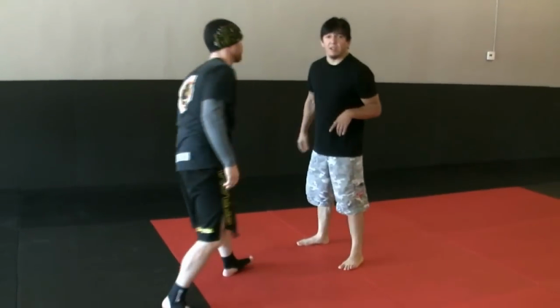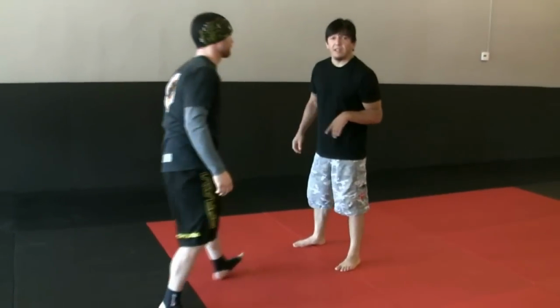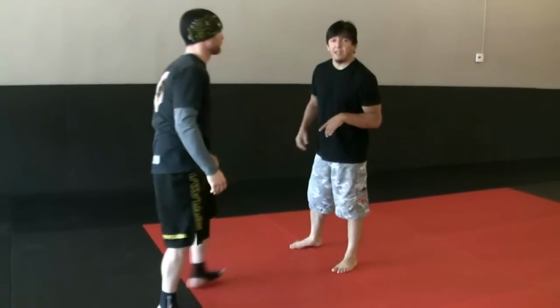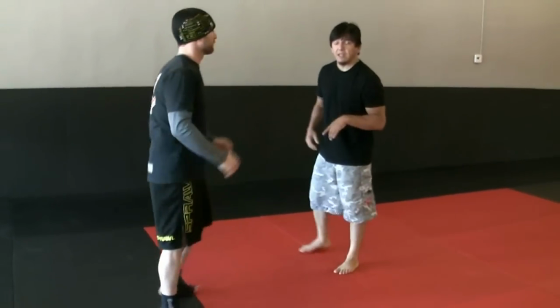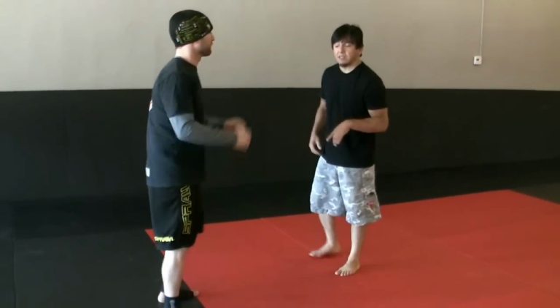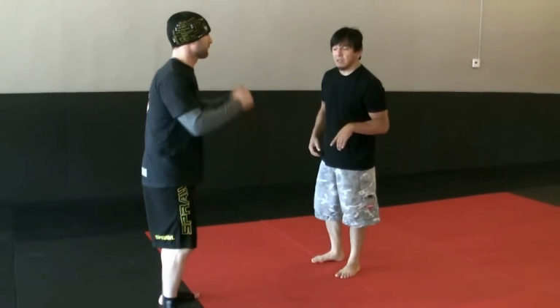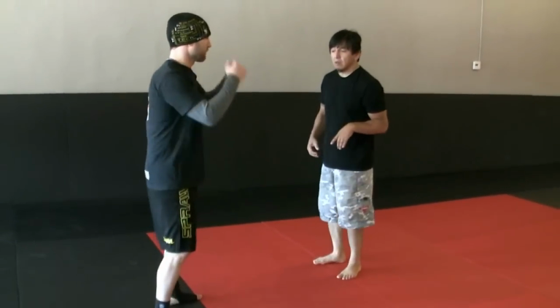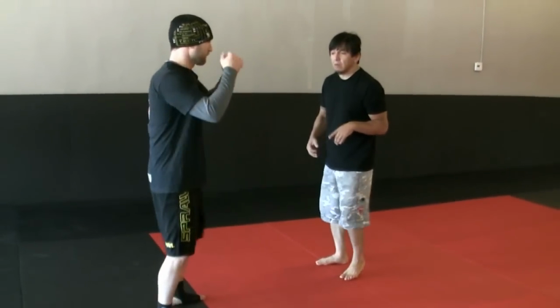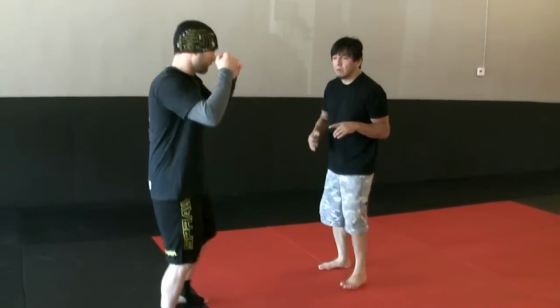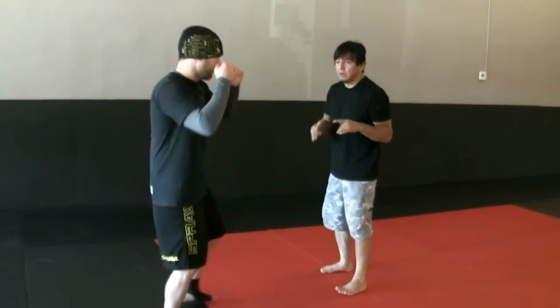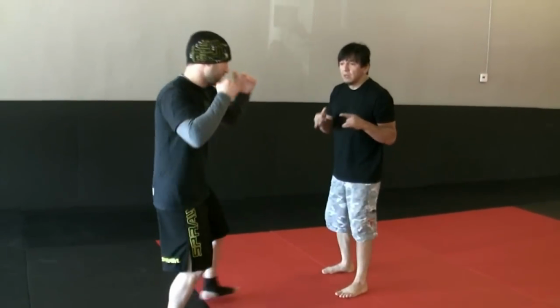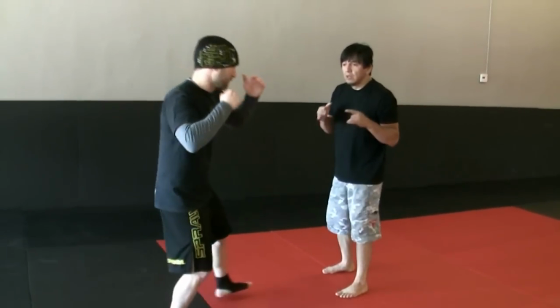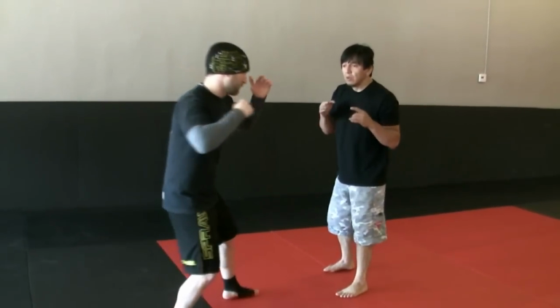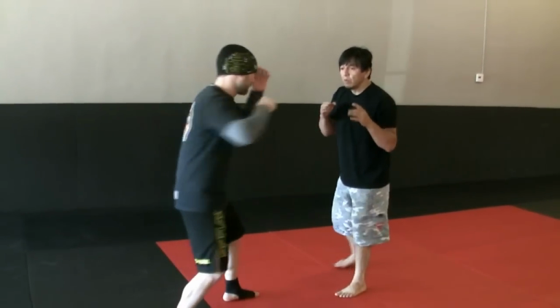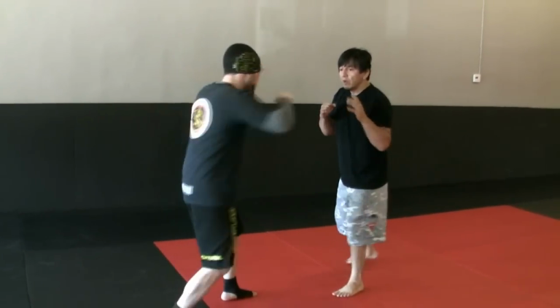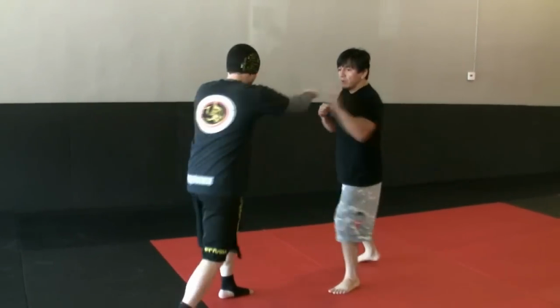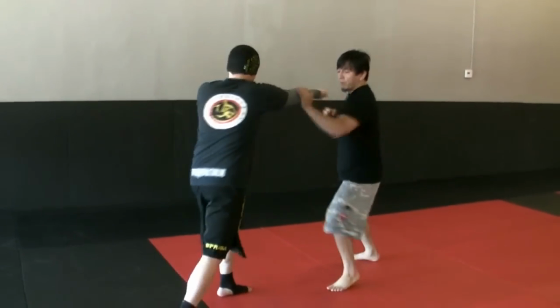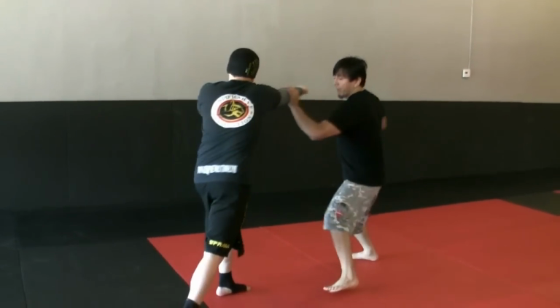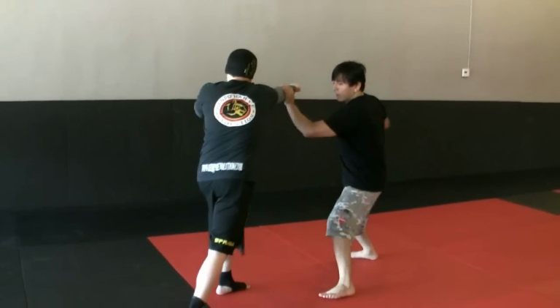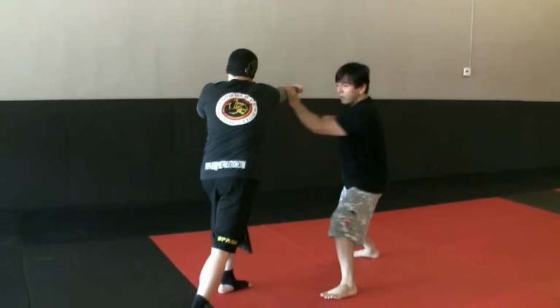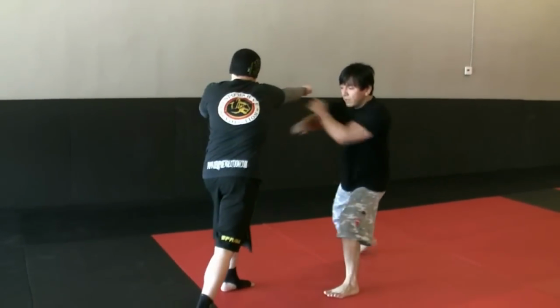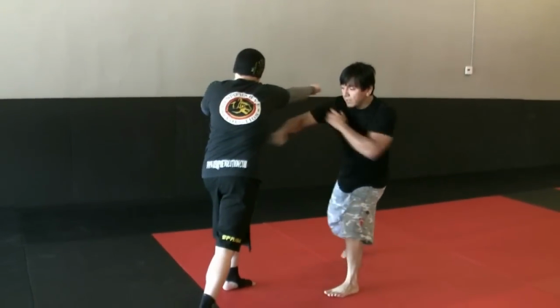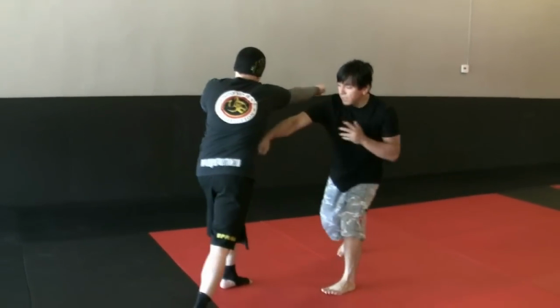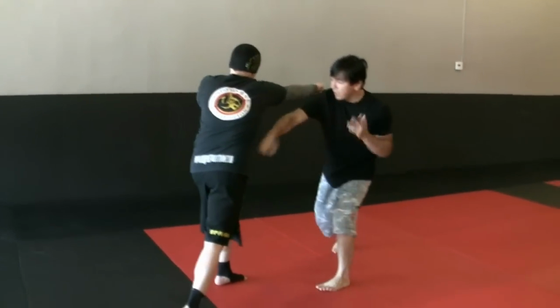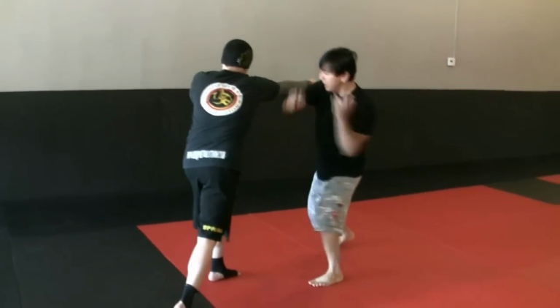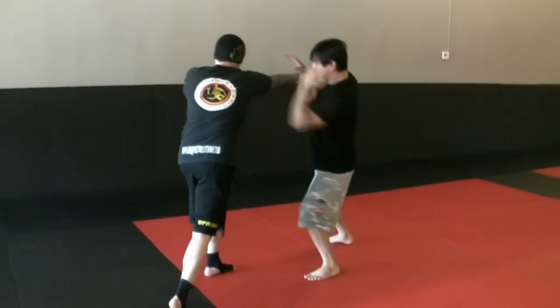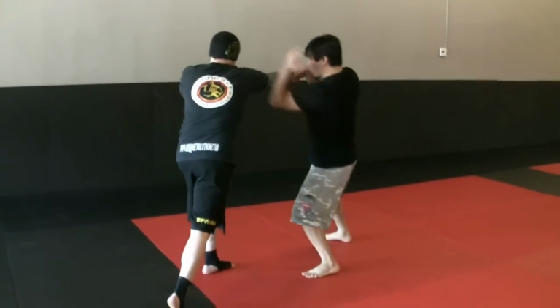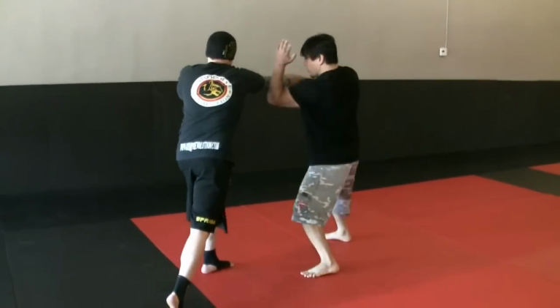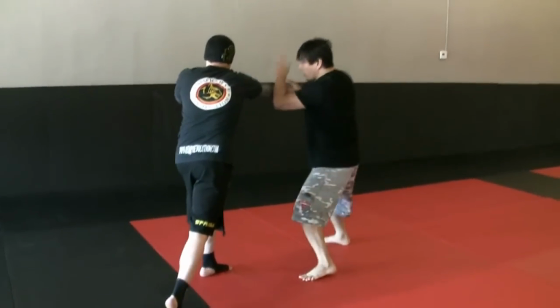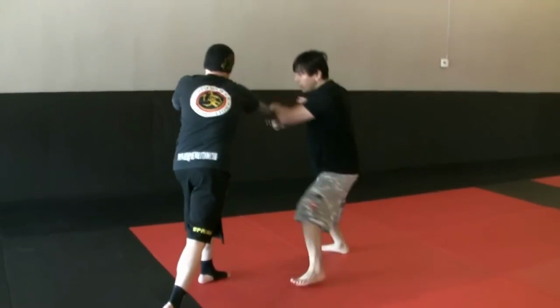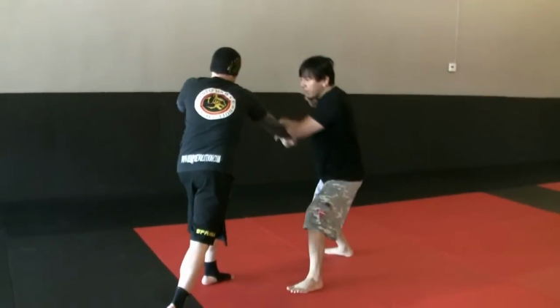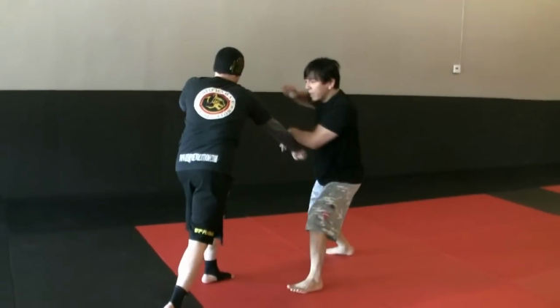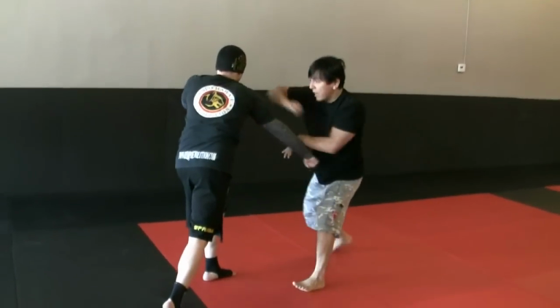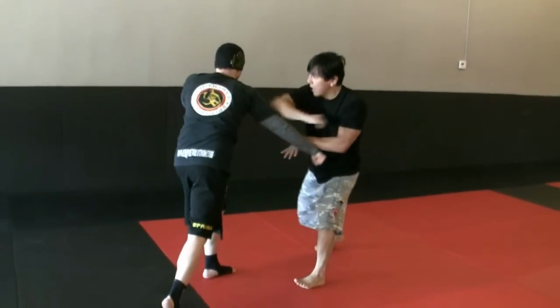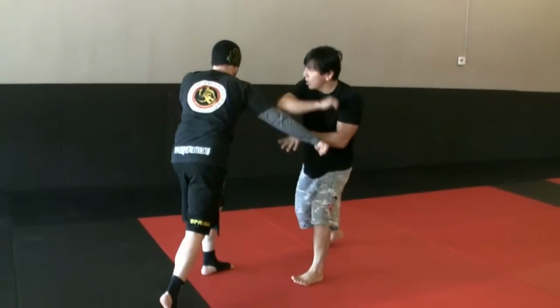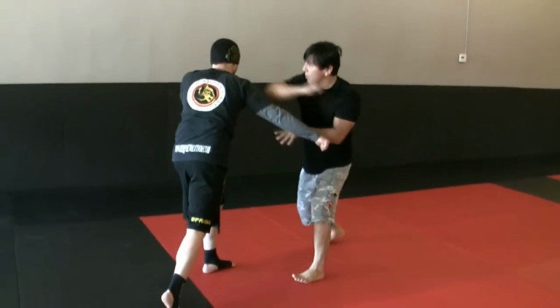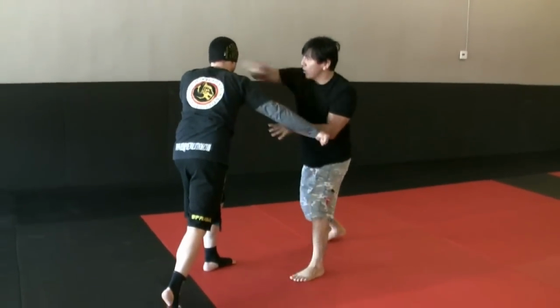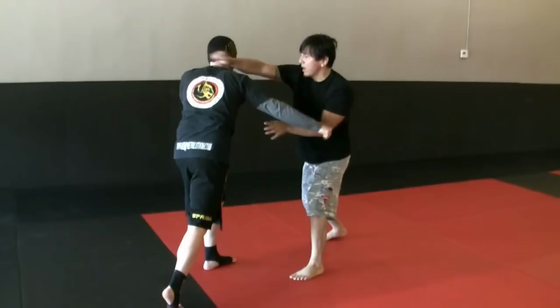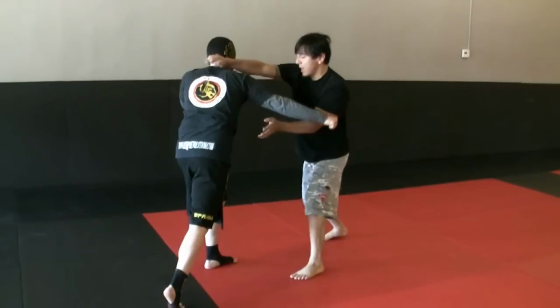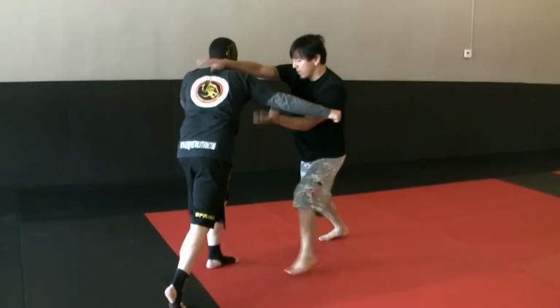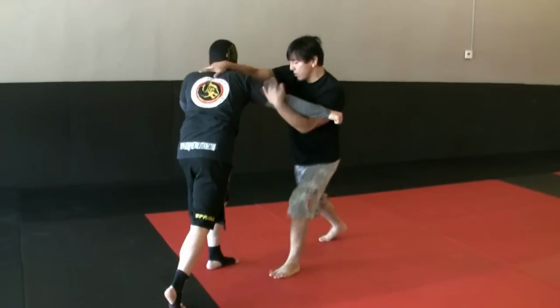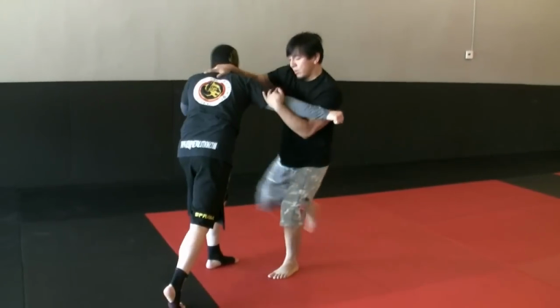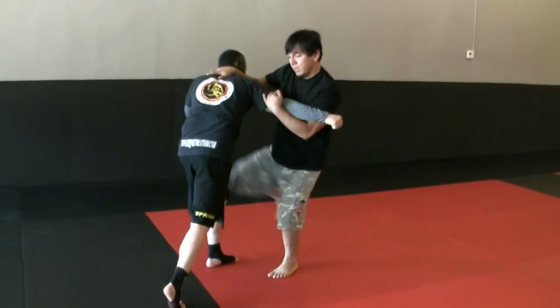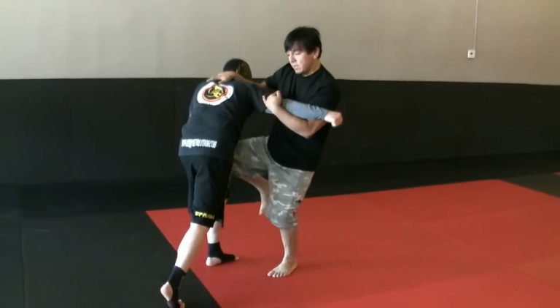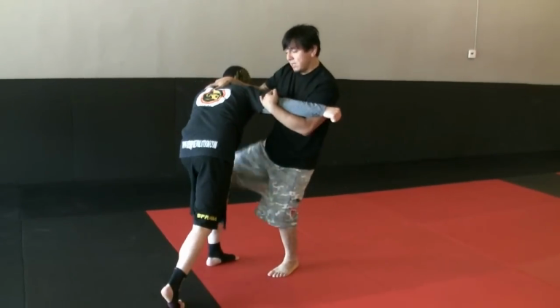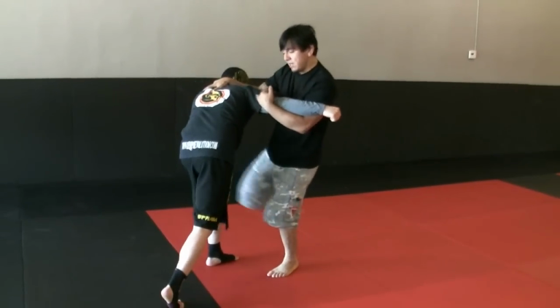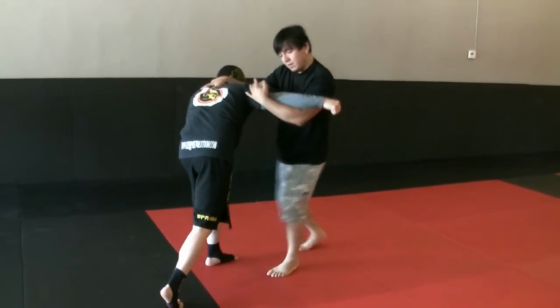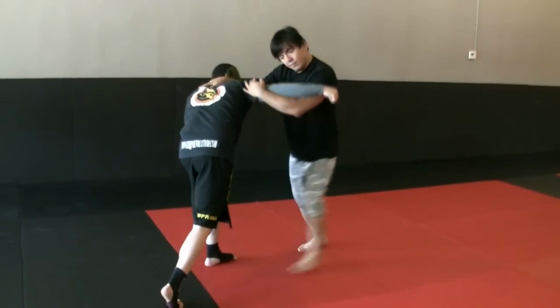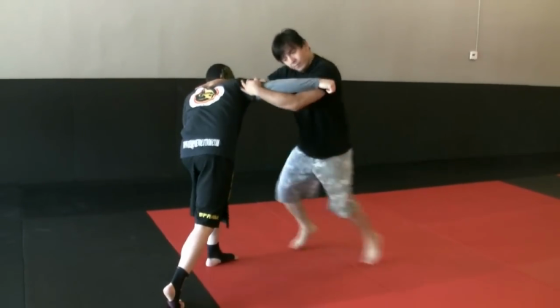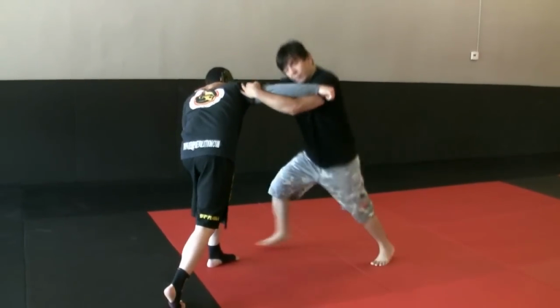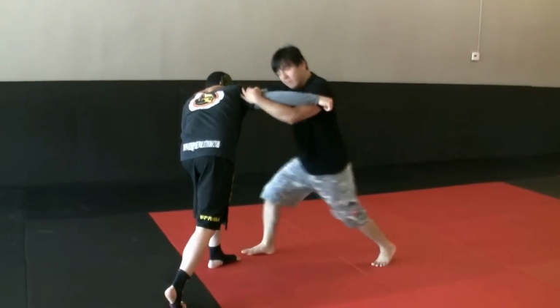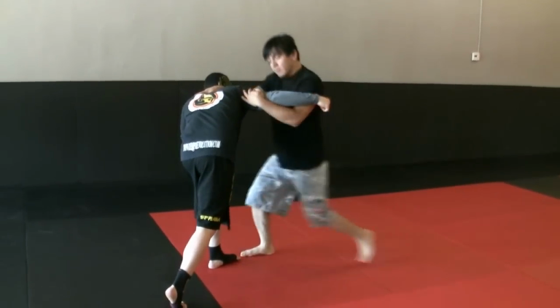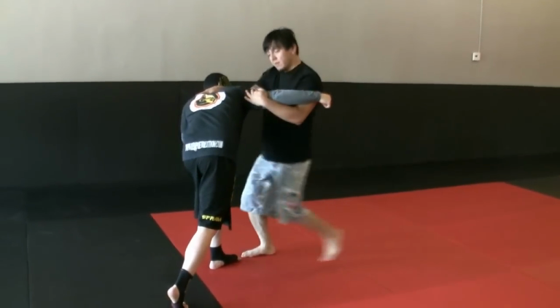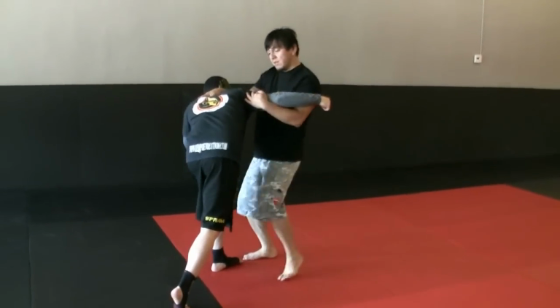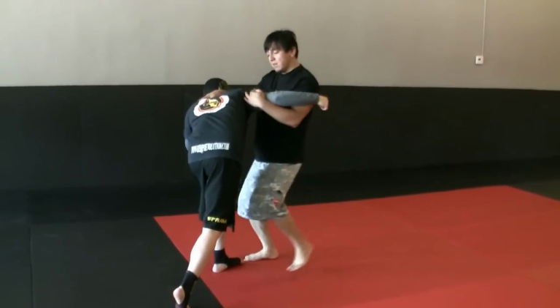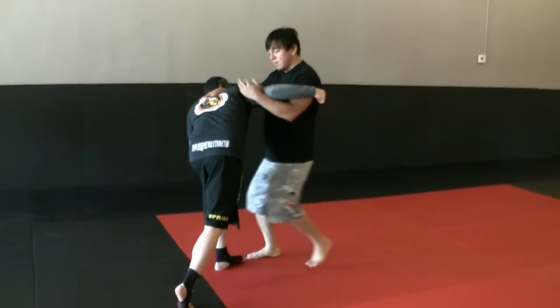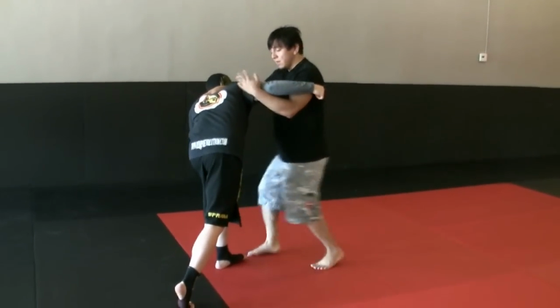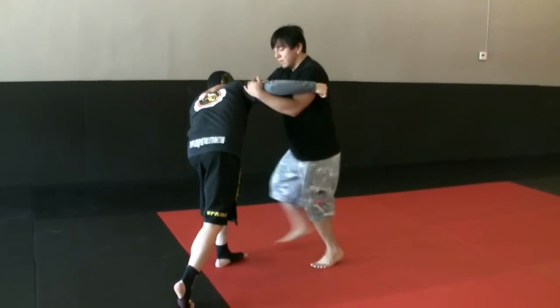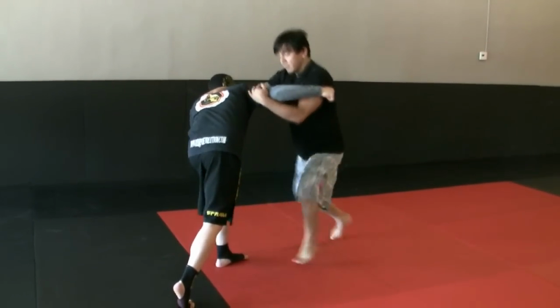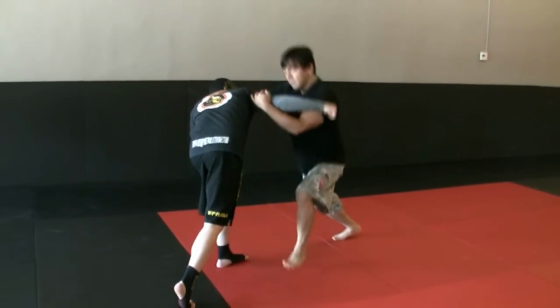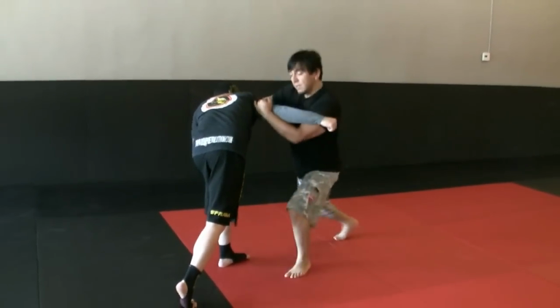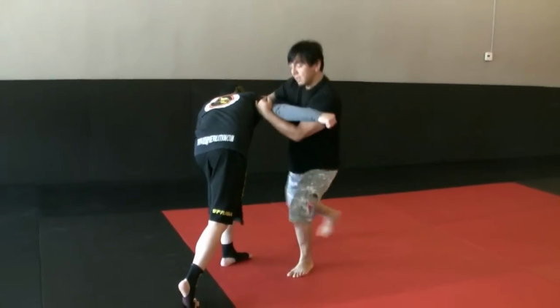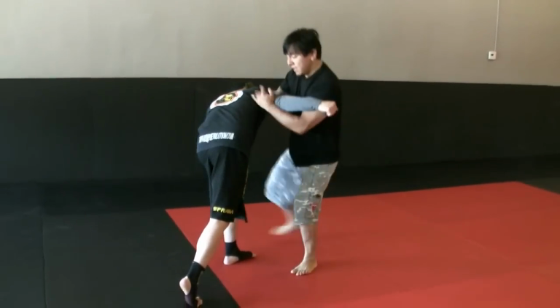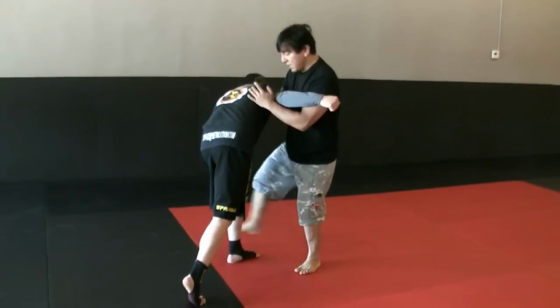Let's try that again slow. Parry, hit, break, elbow, hammer, knee, knee, knee.